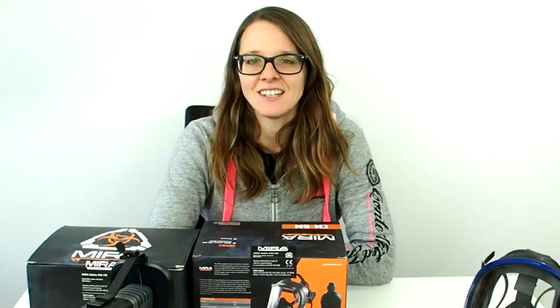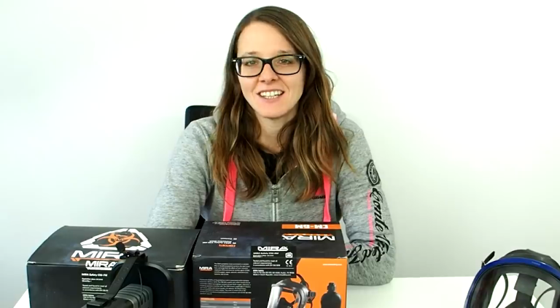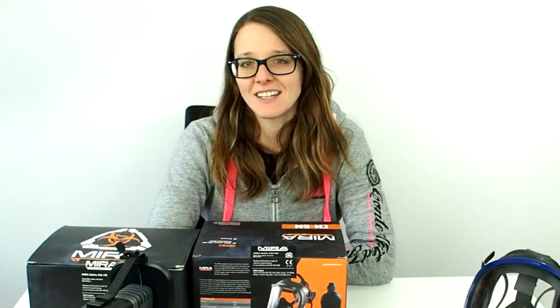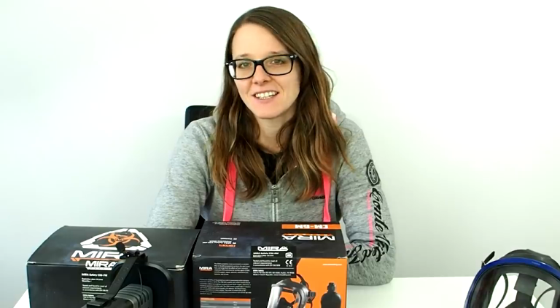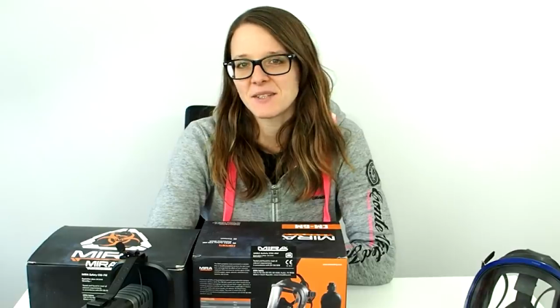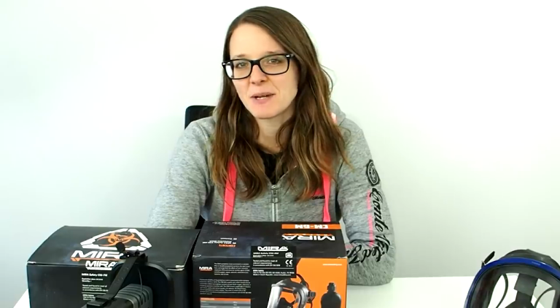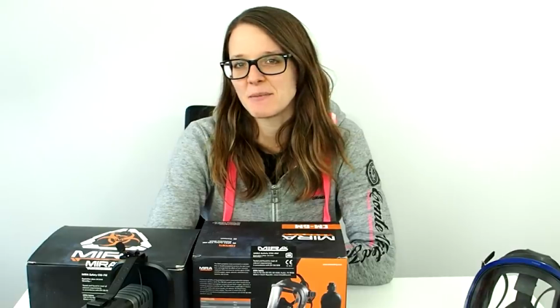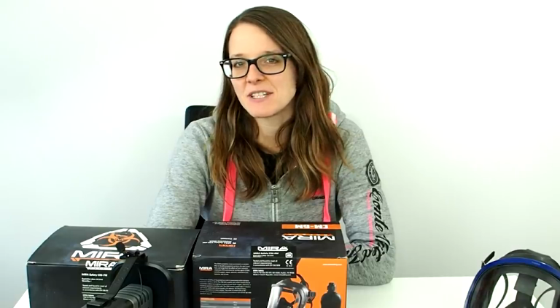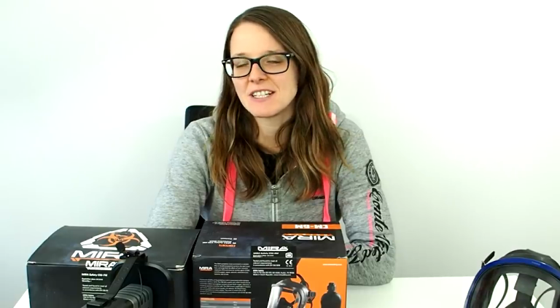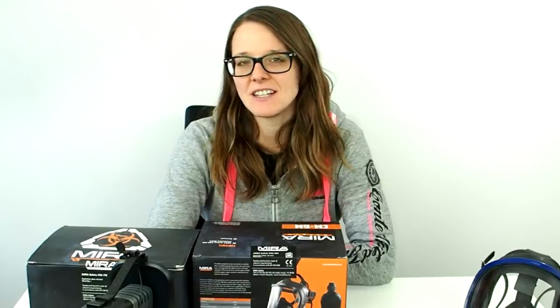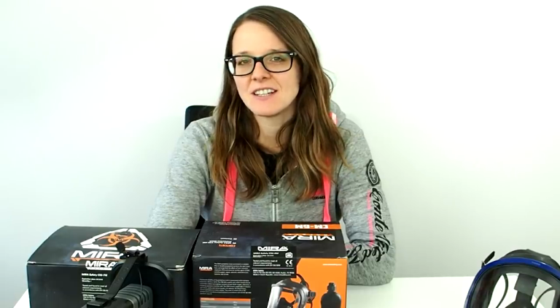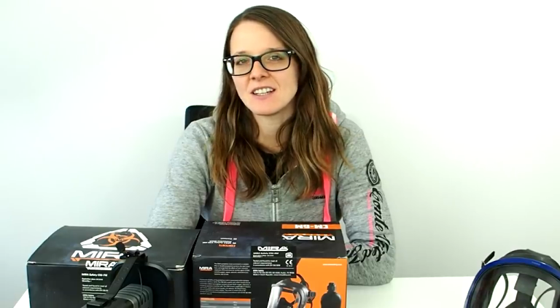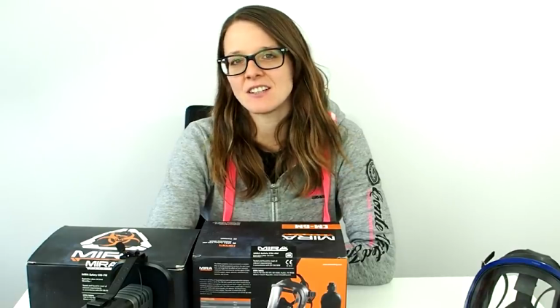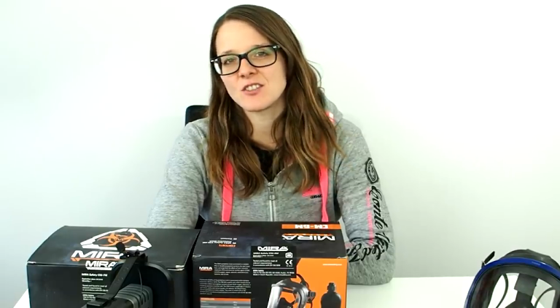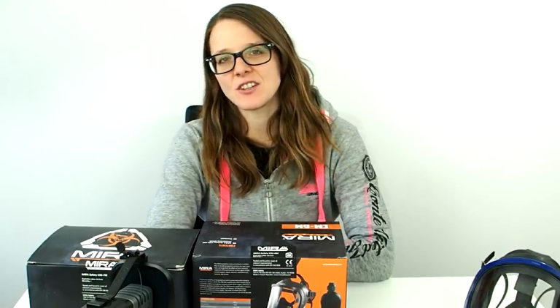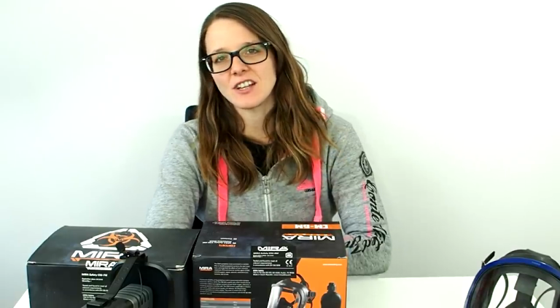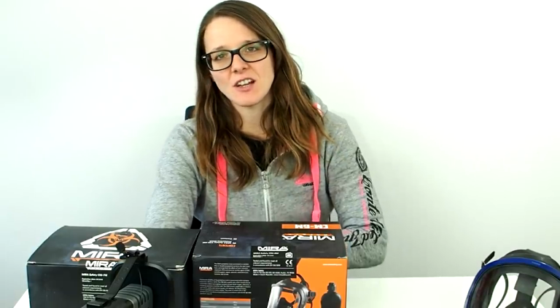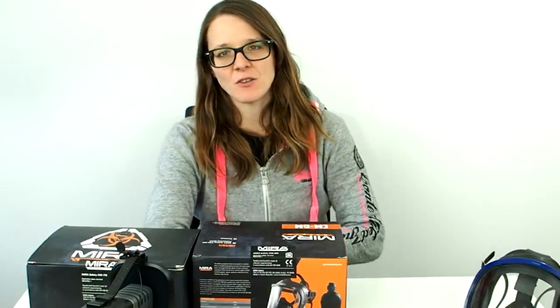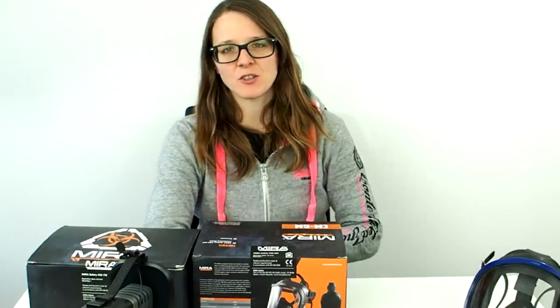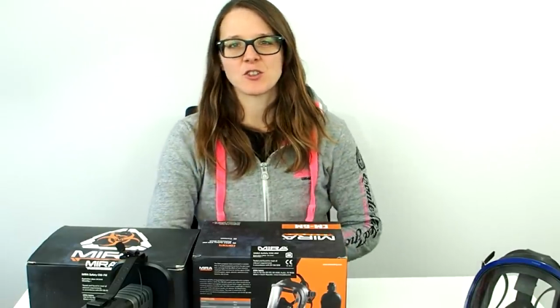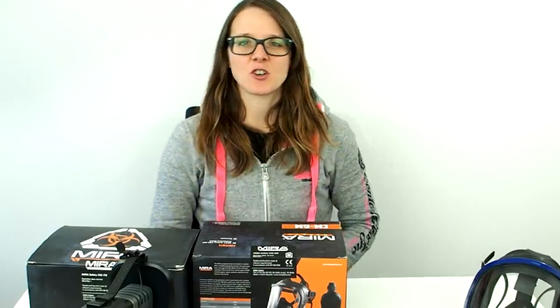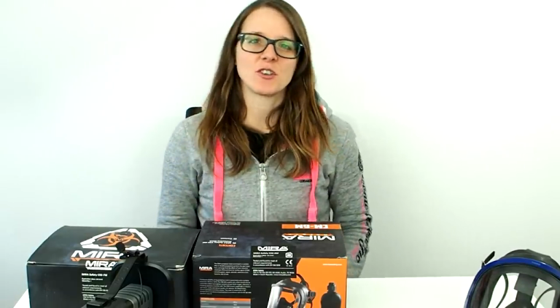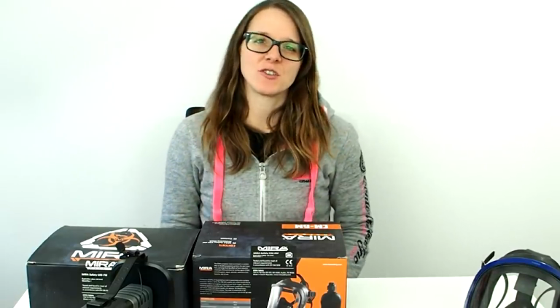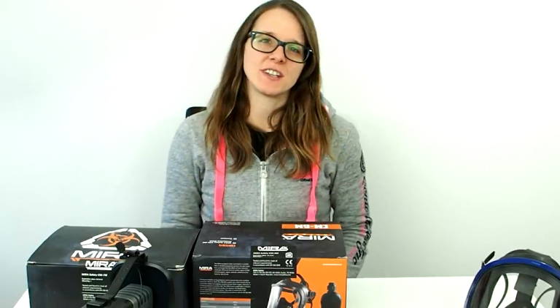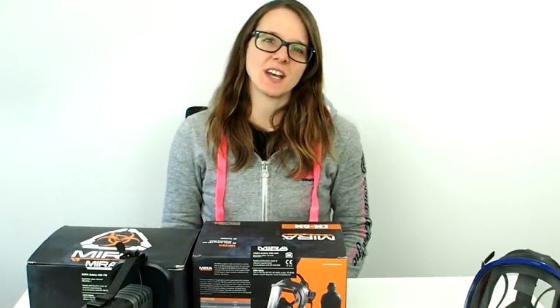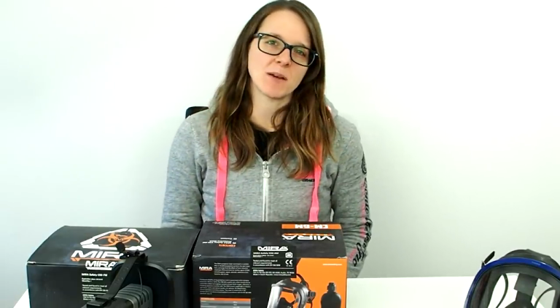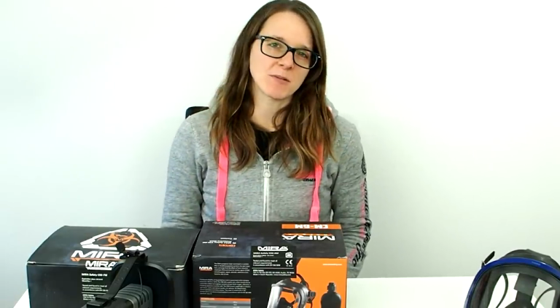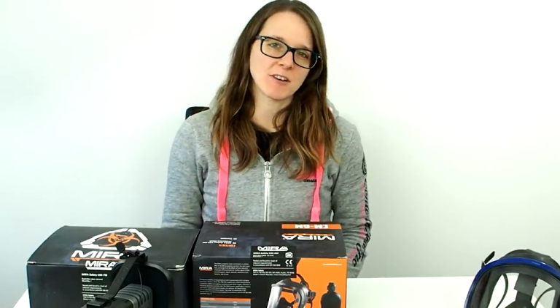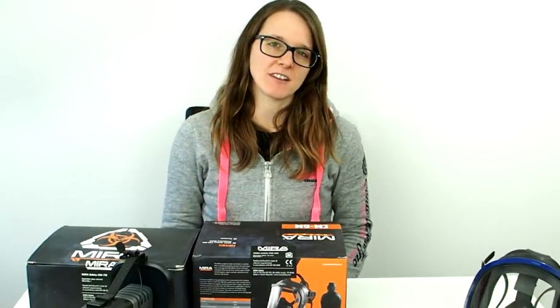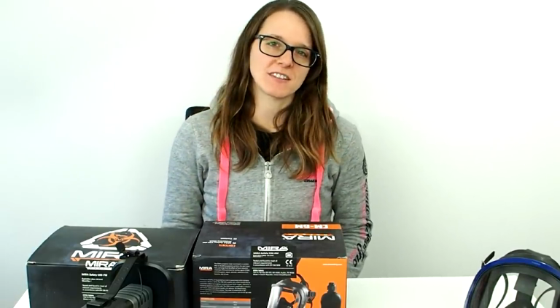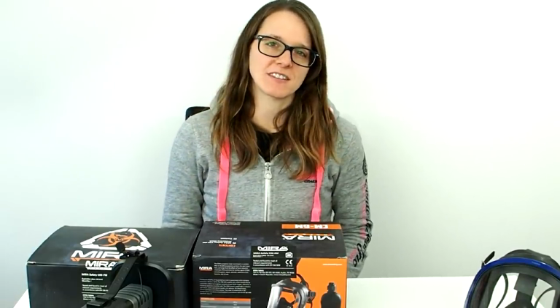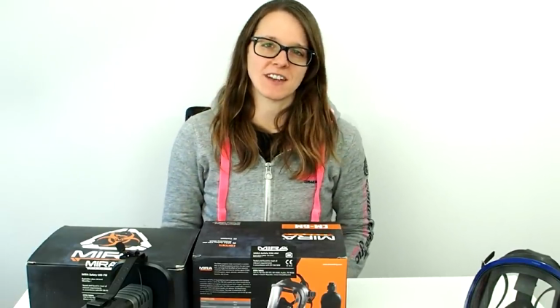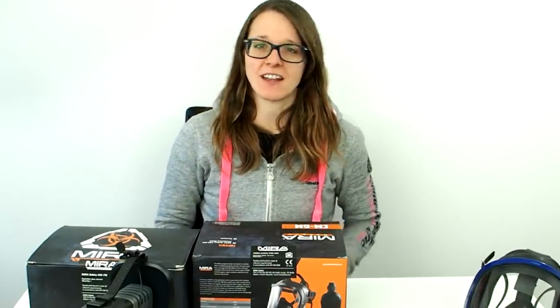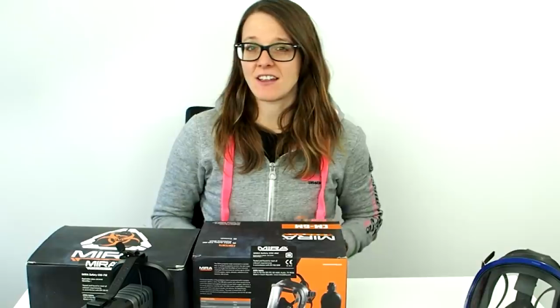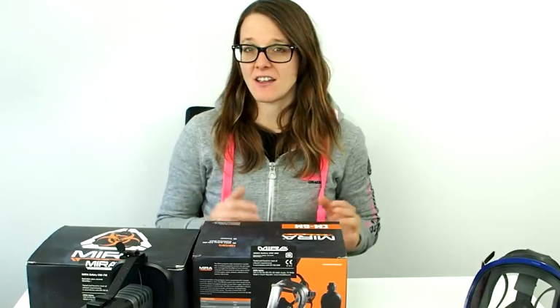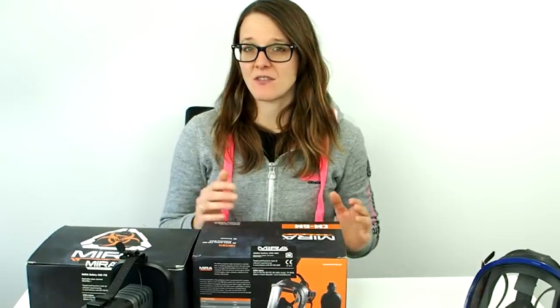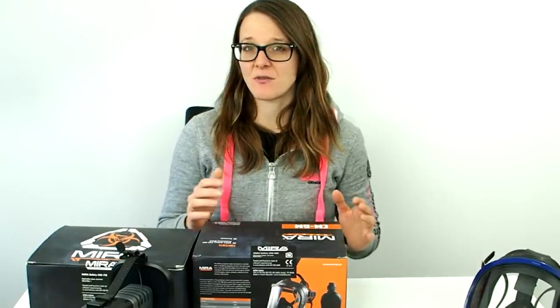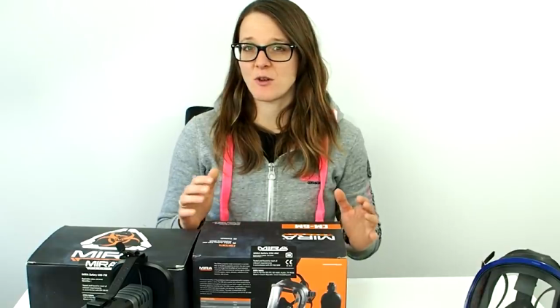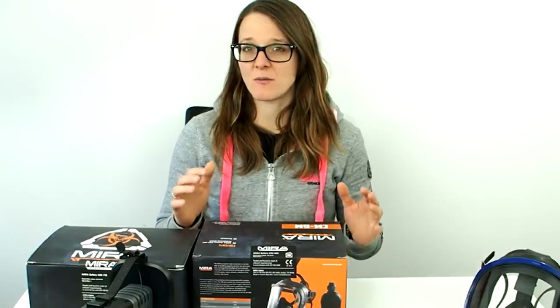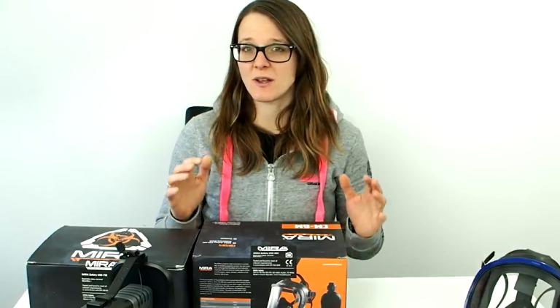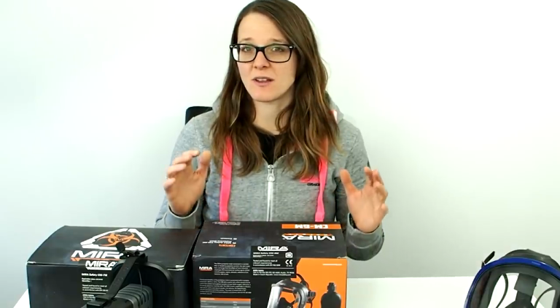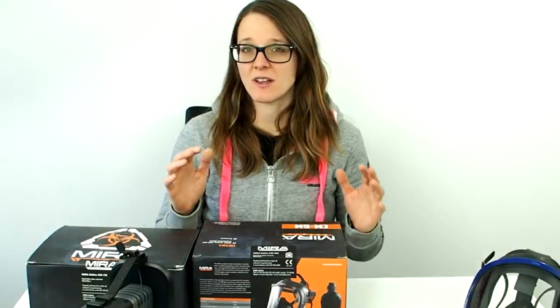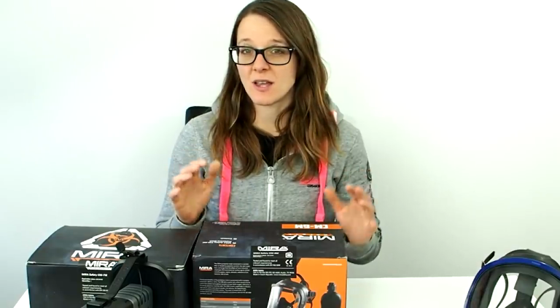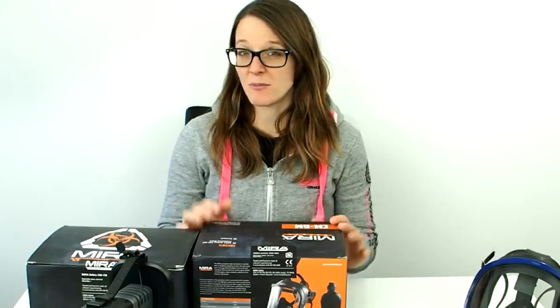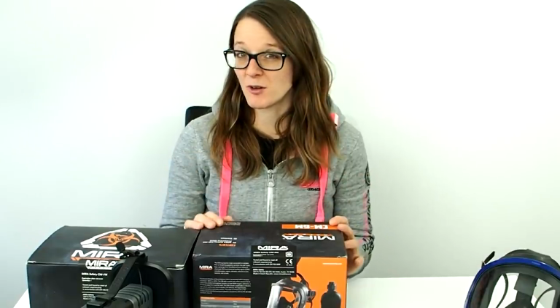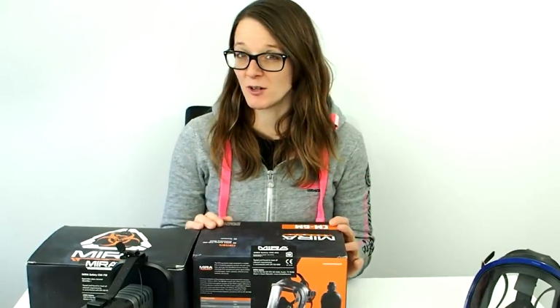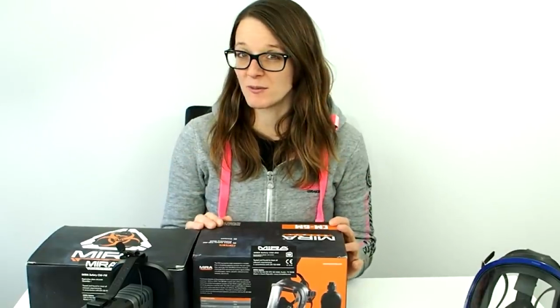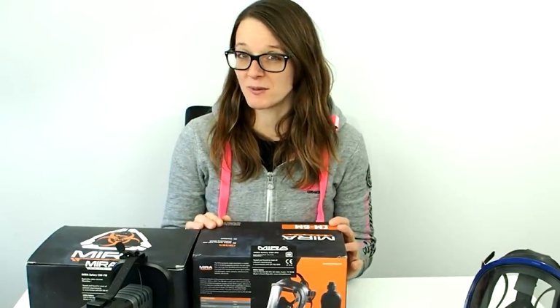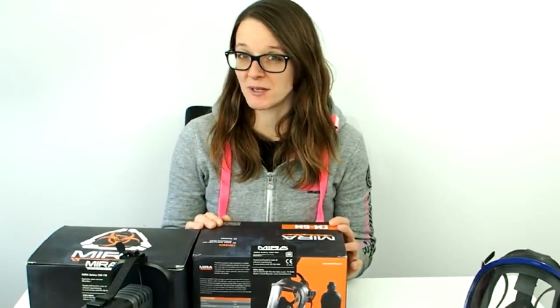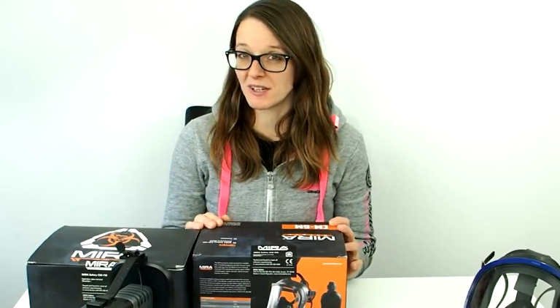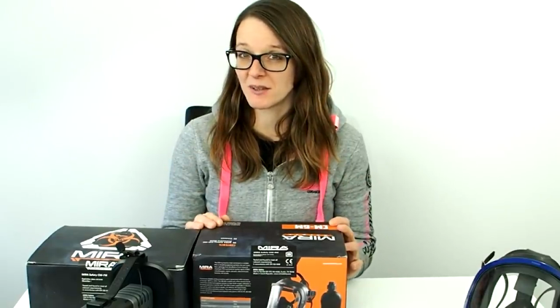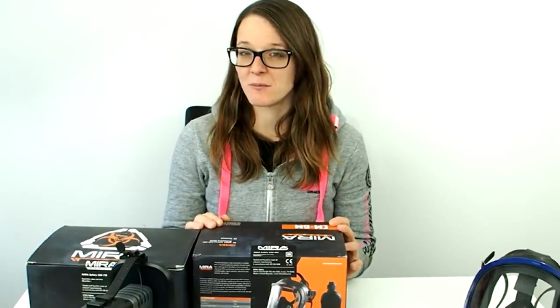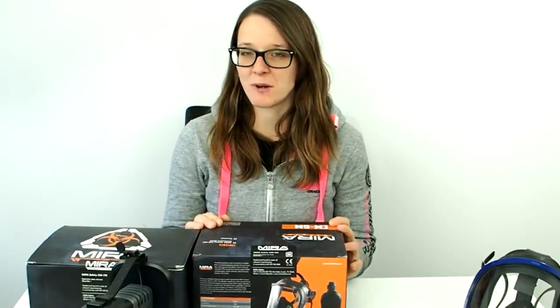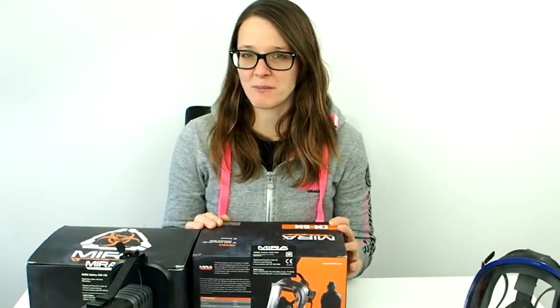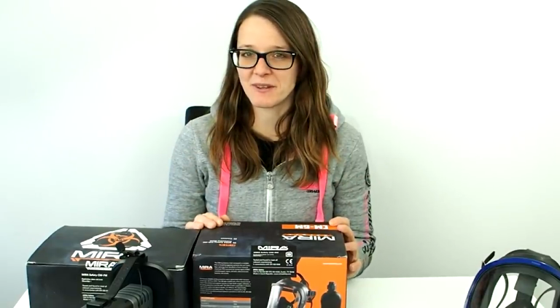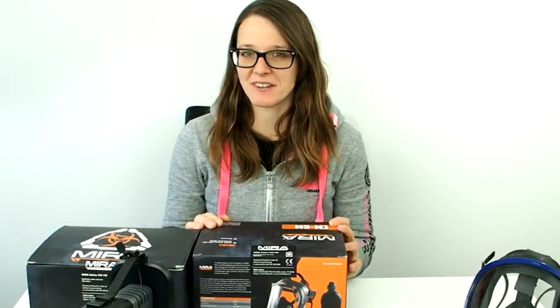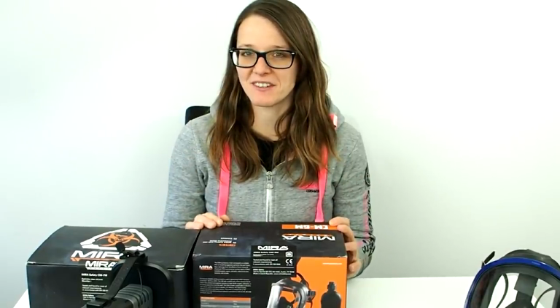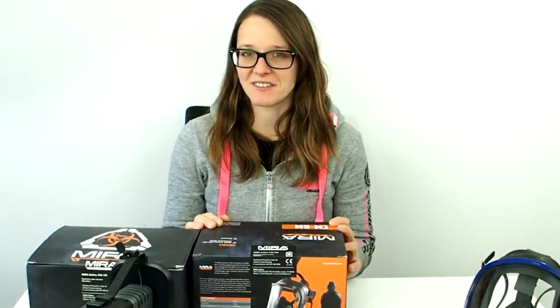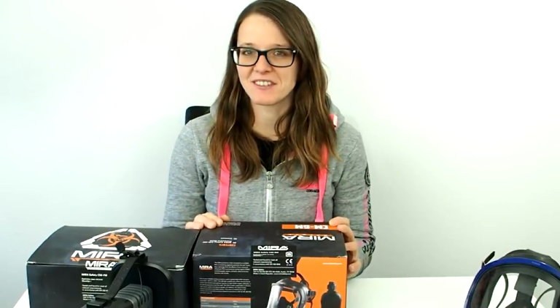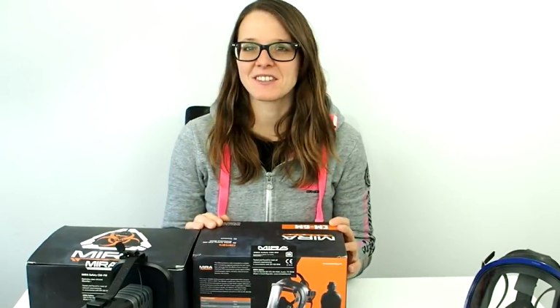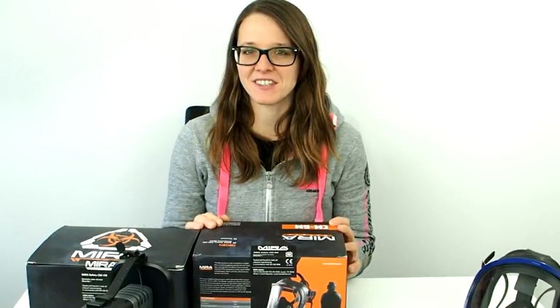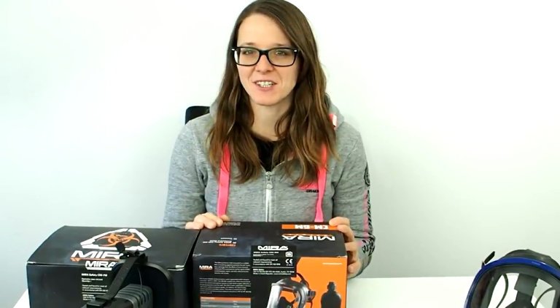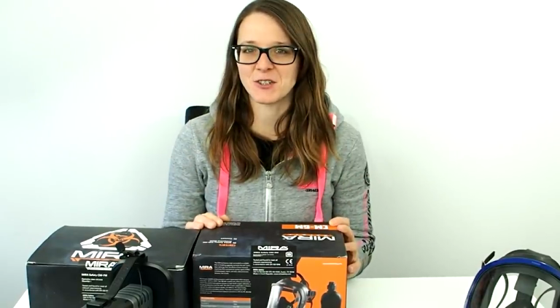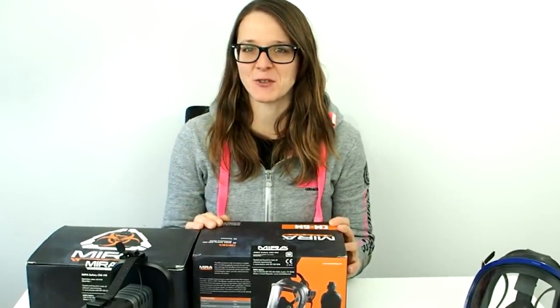Hey guys, my name is Lily and today I want to show you the upgrades that I have for my apocalyptic prepping gear. Stay tuned.